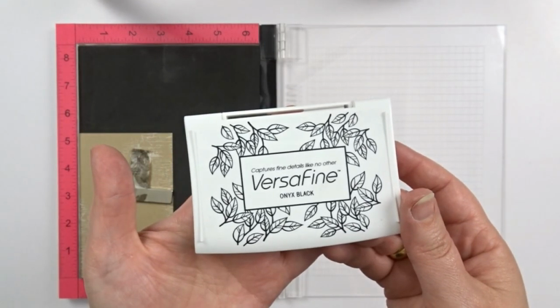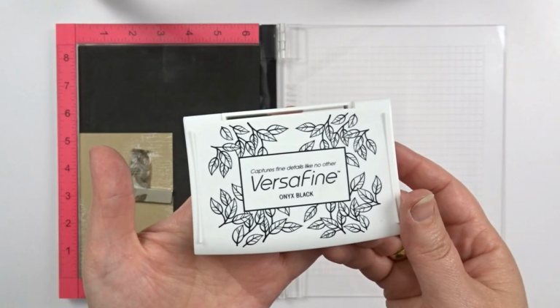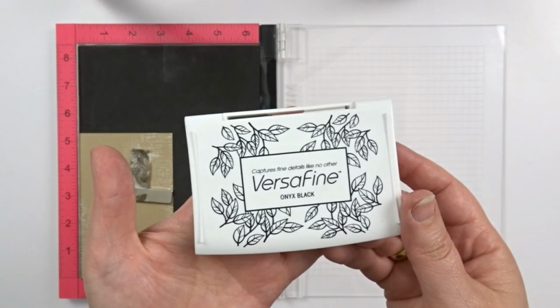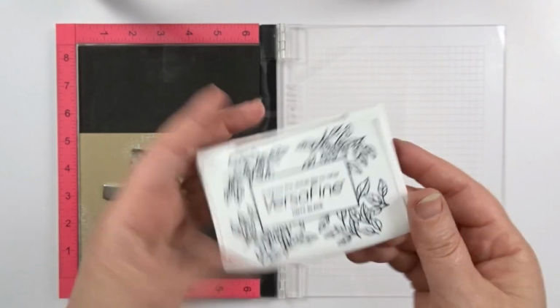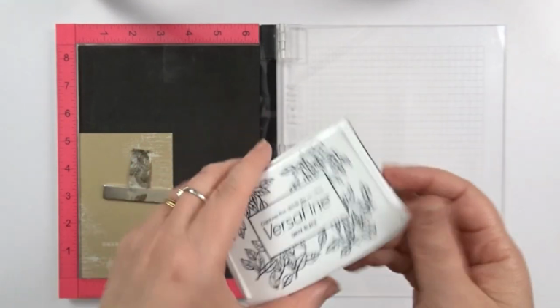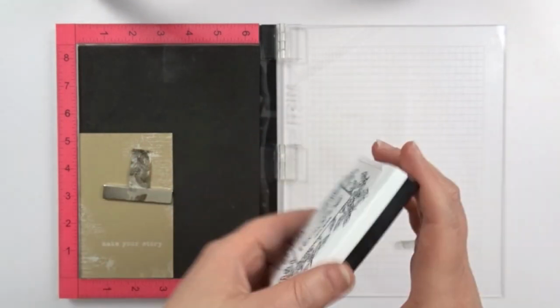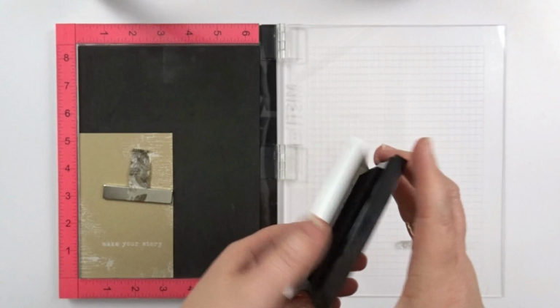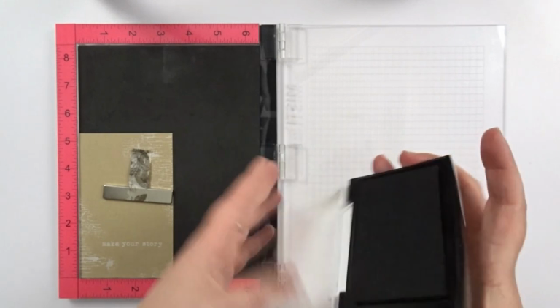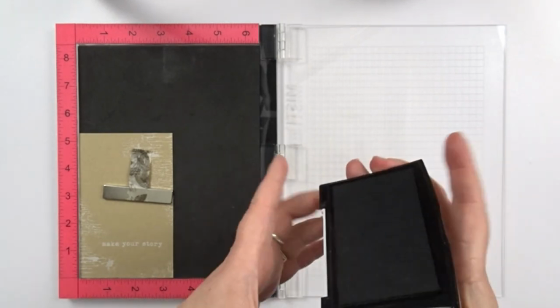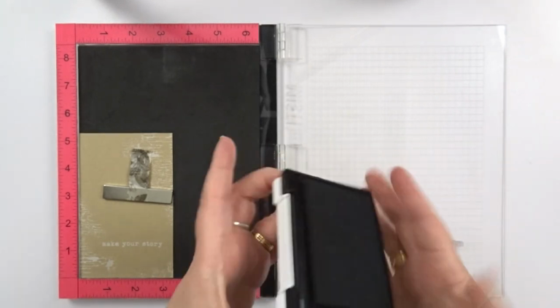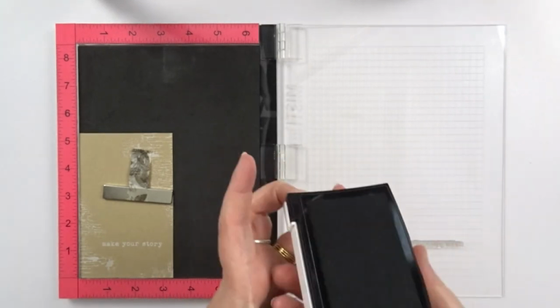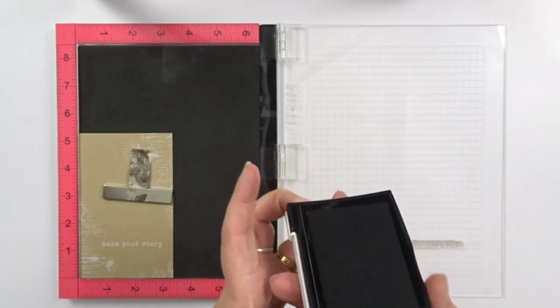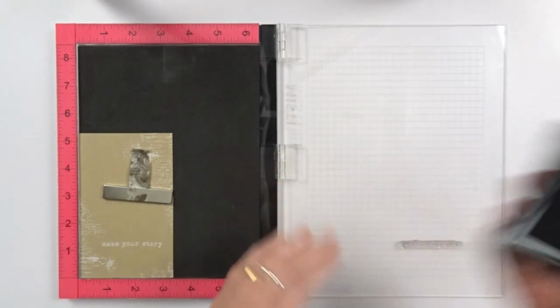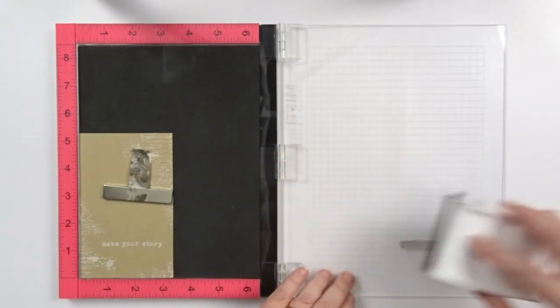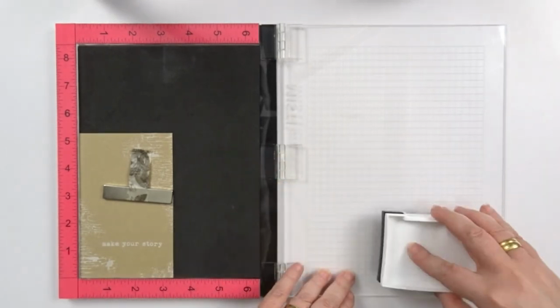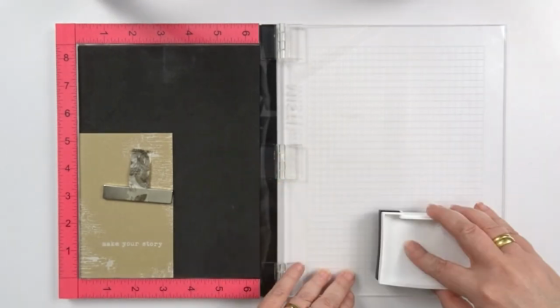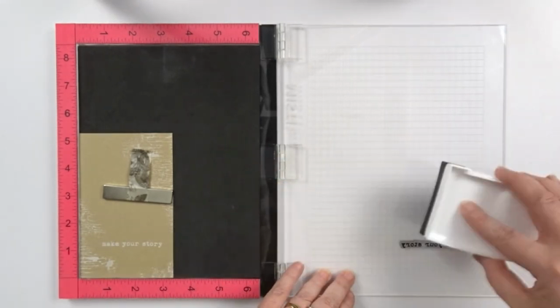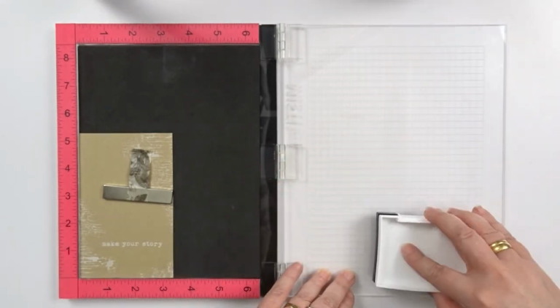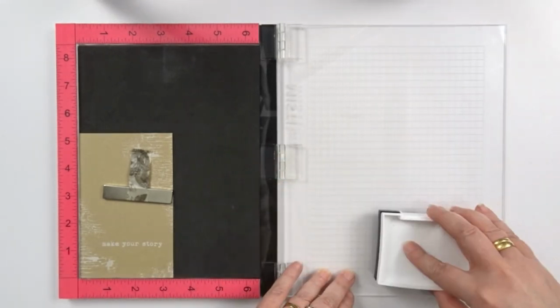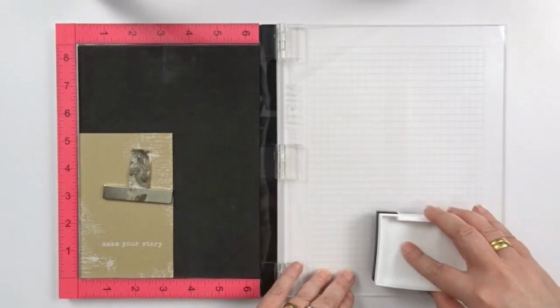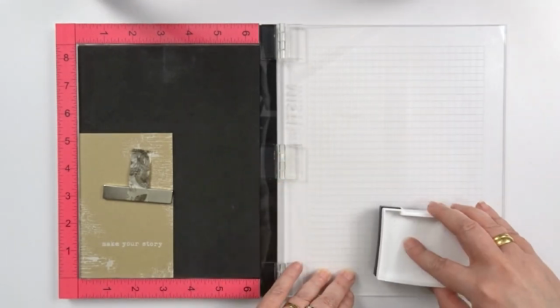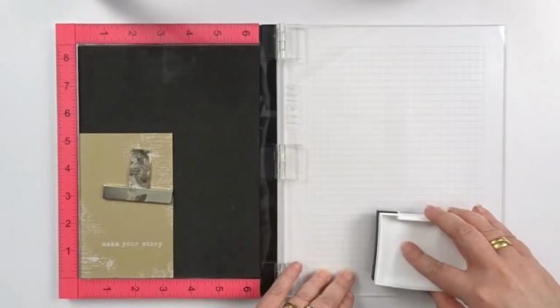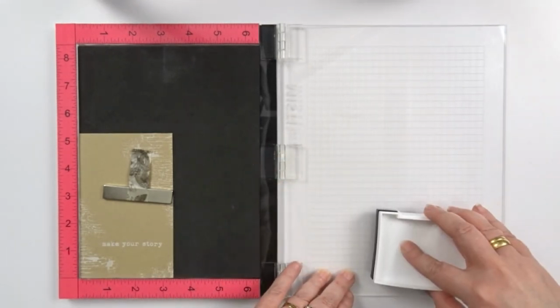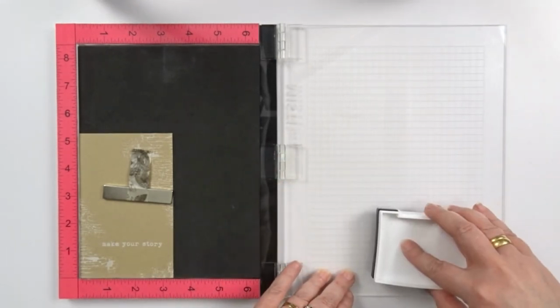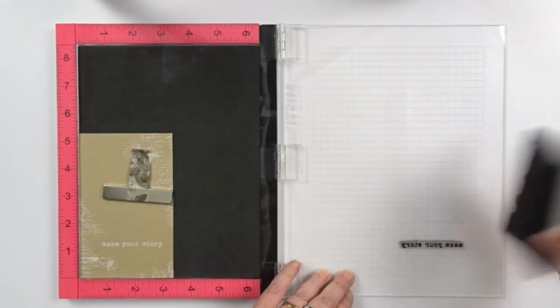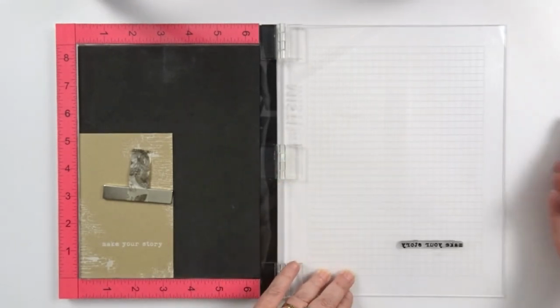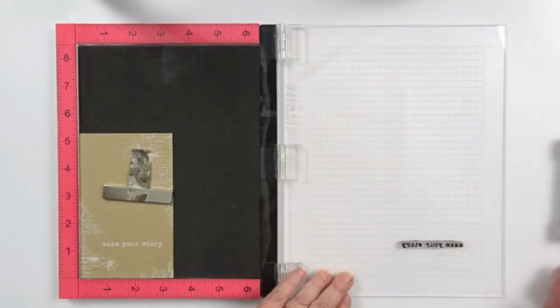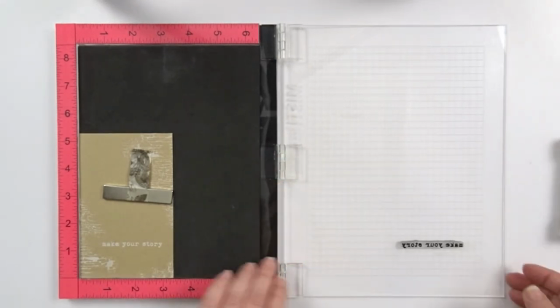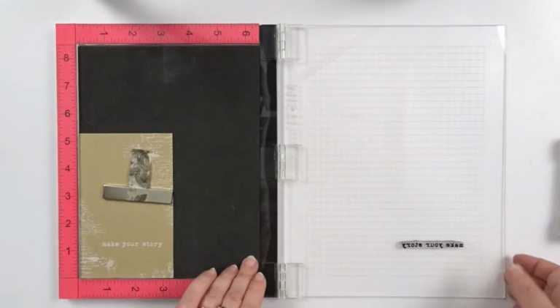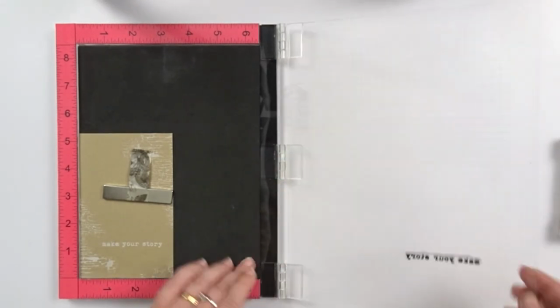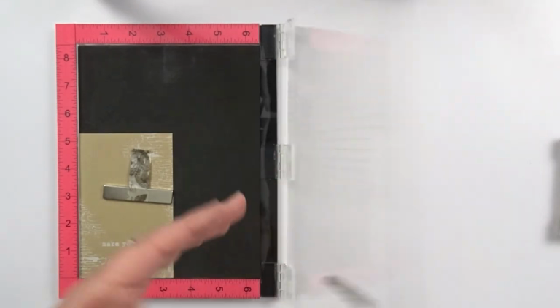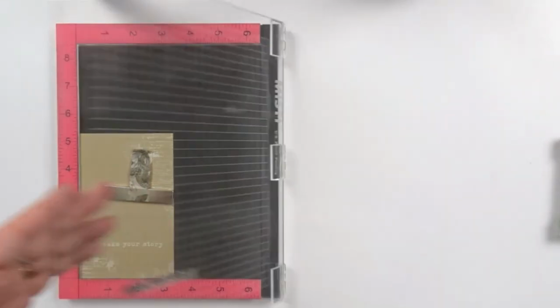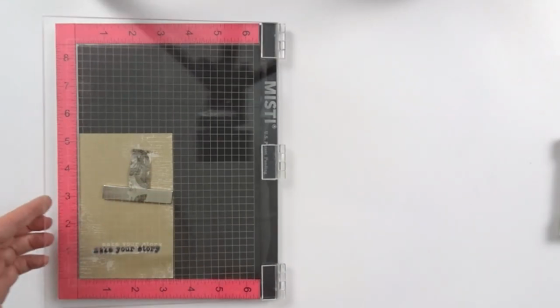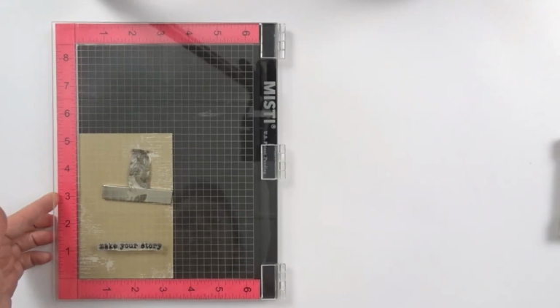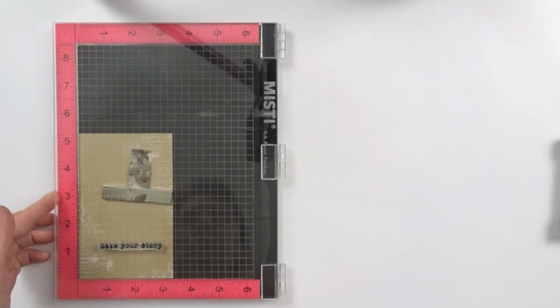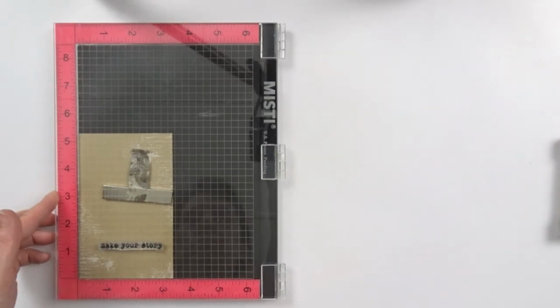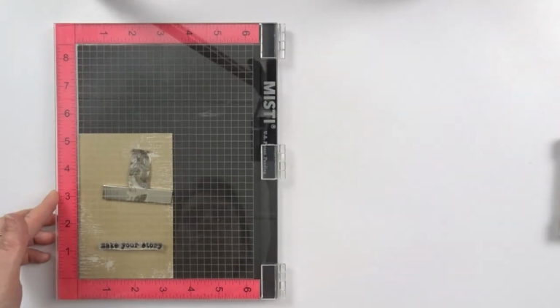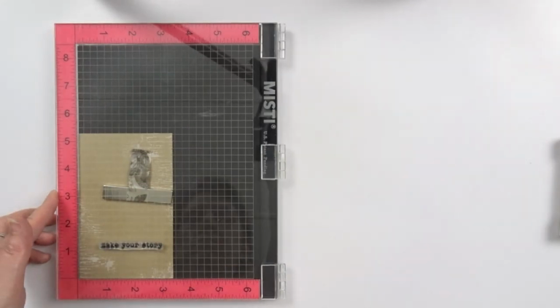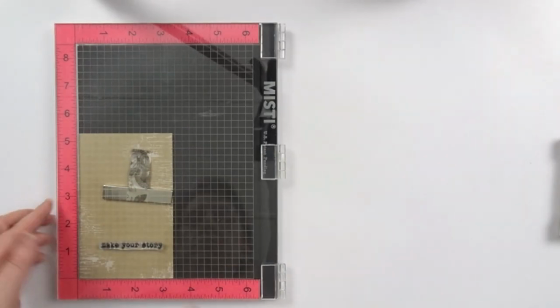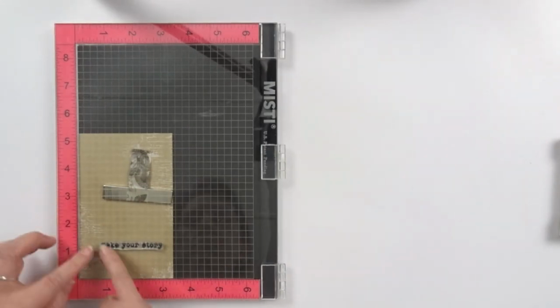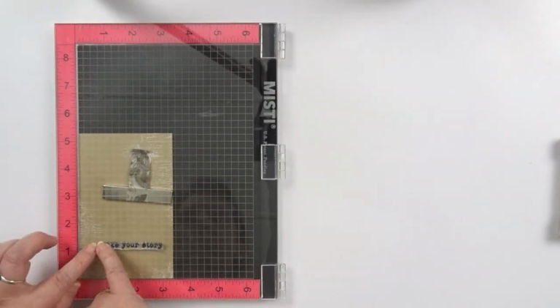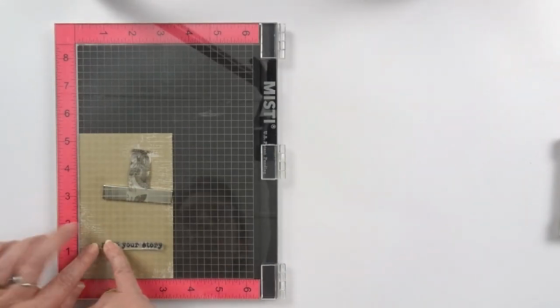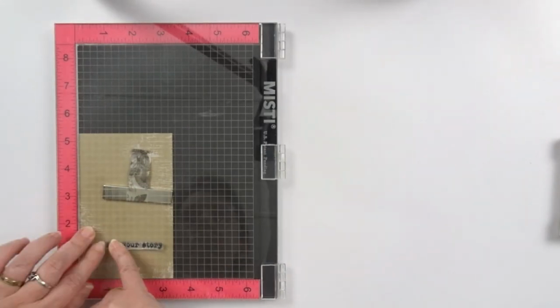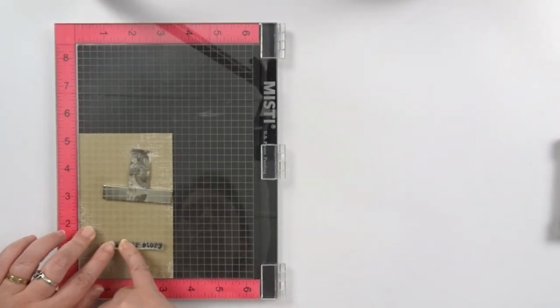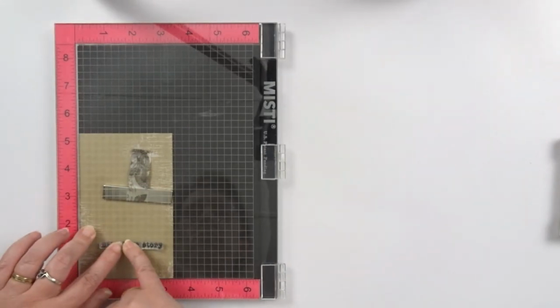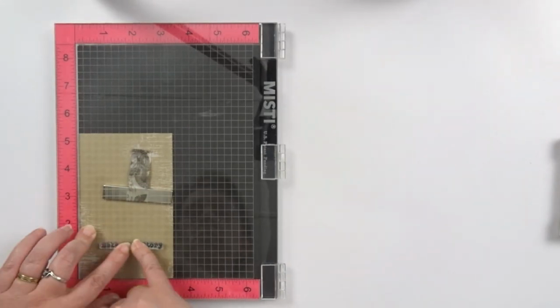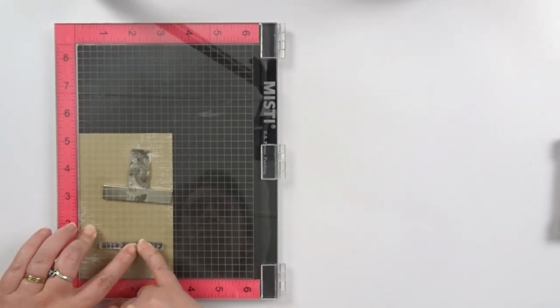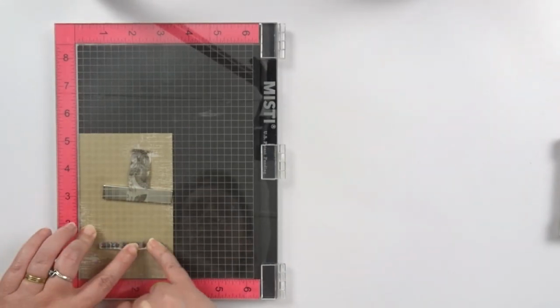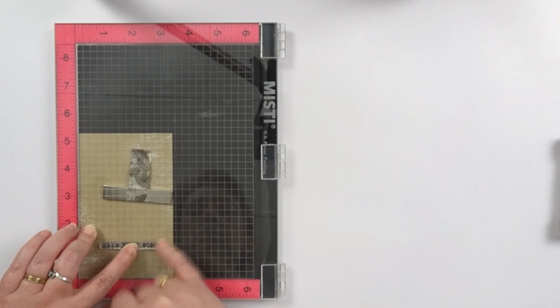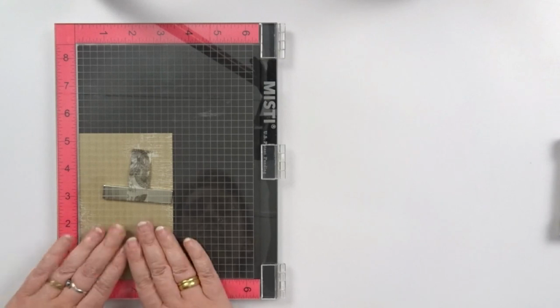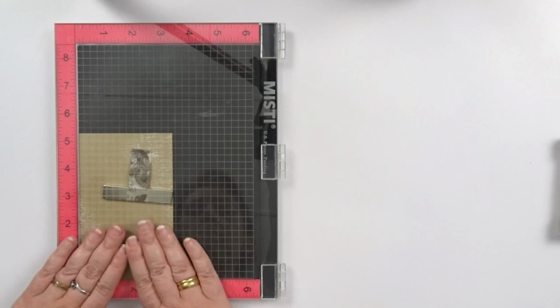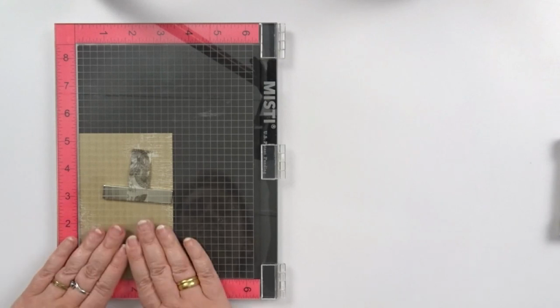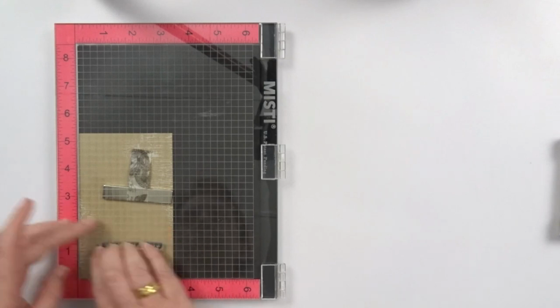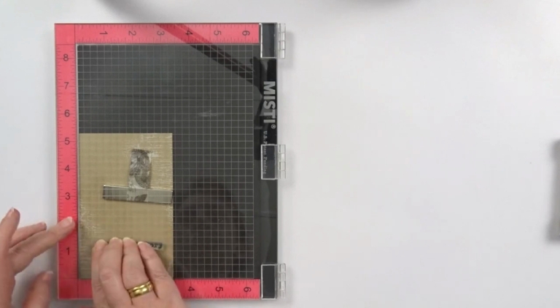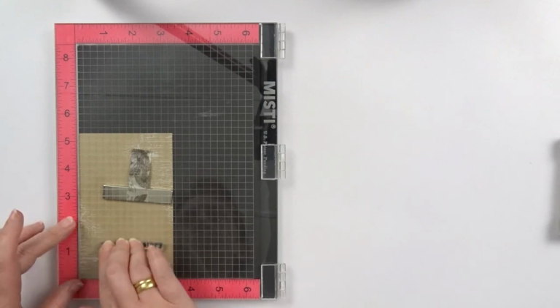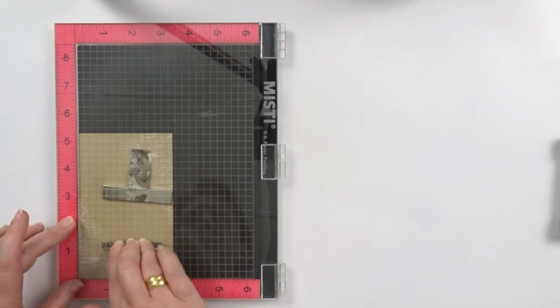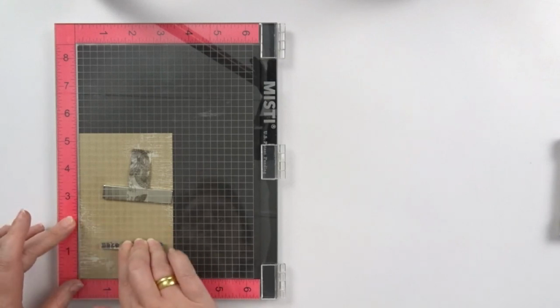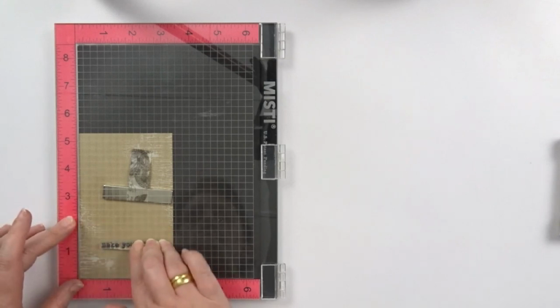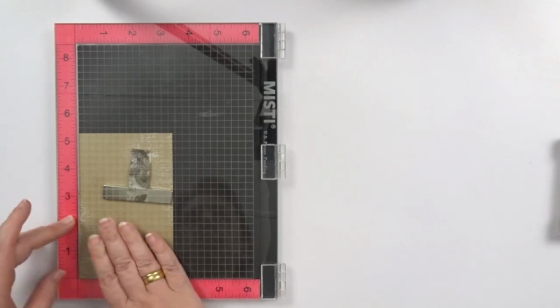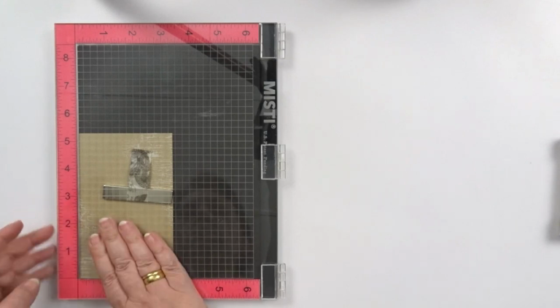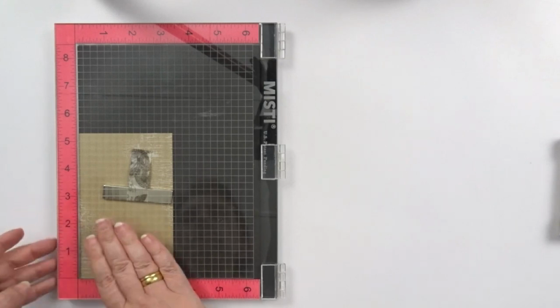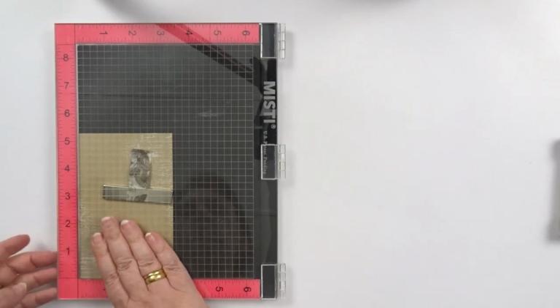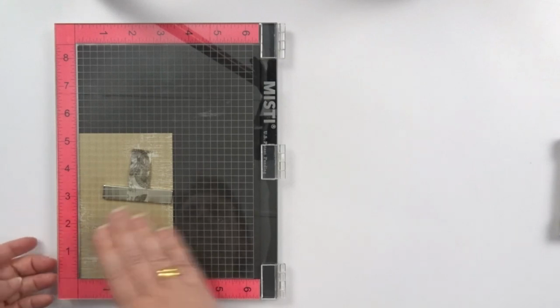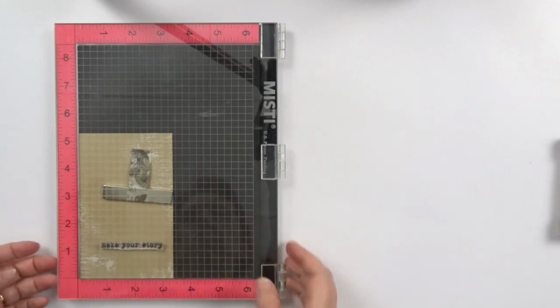I thought my words needed to pop up more, so I slightly offset my stamp again and I'm coming back in with black a second time.